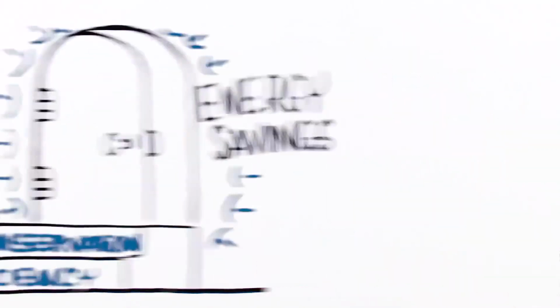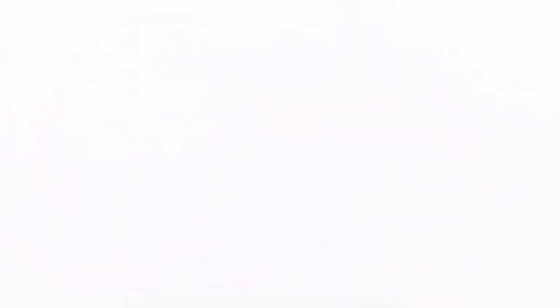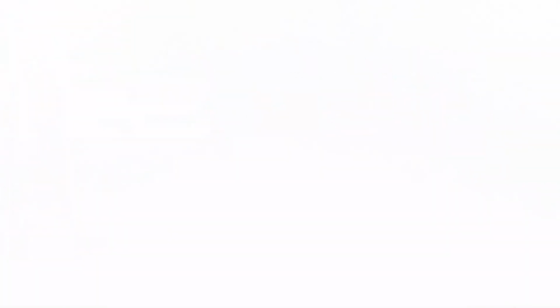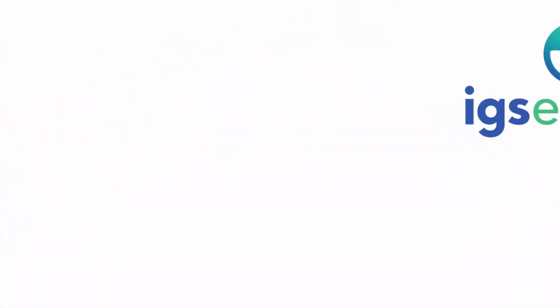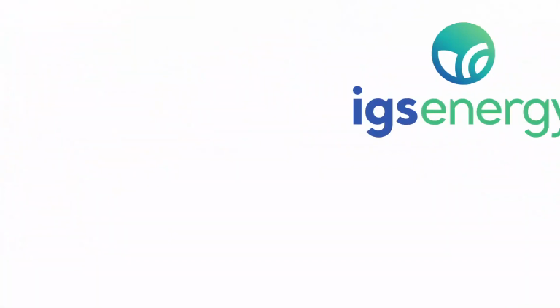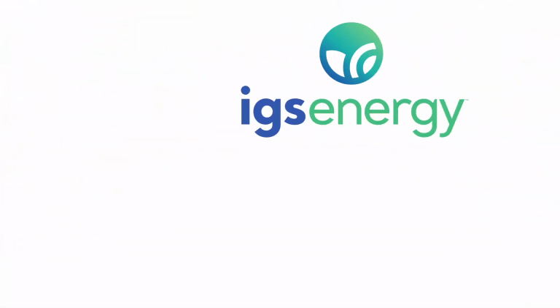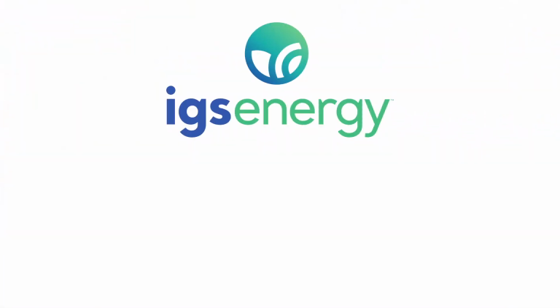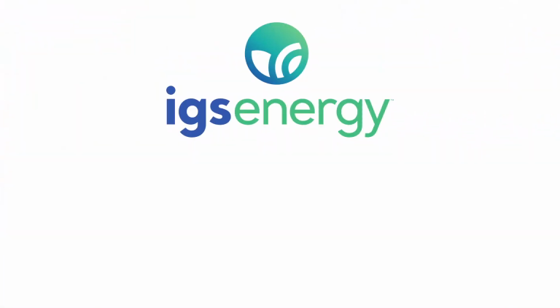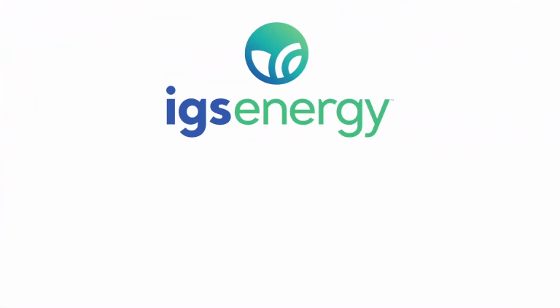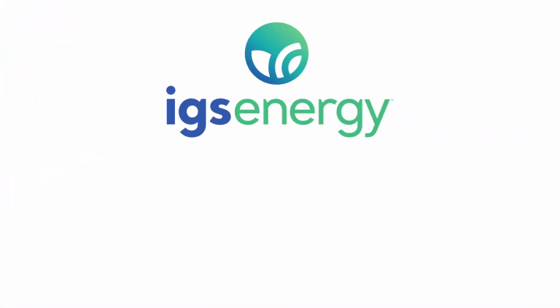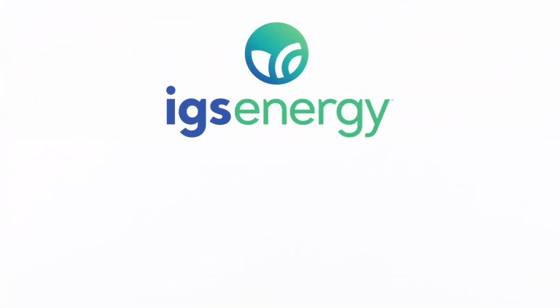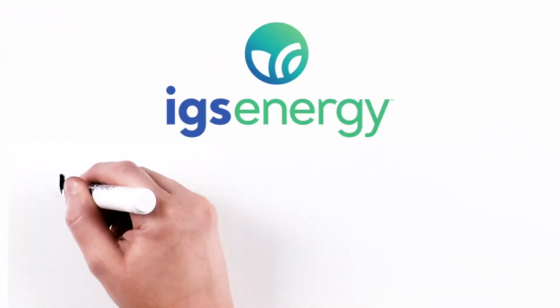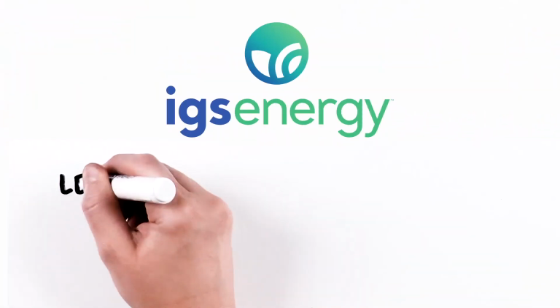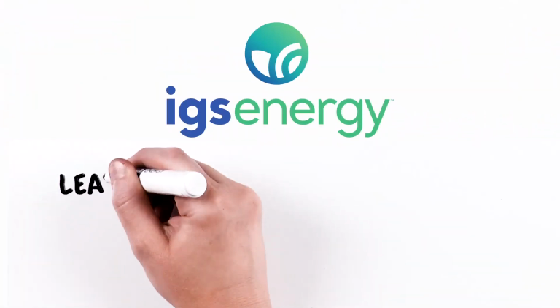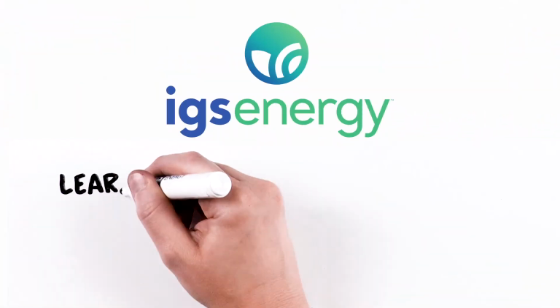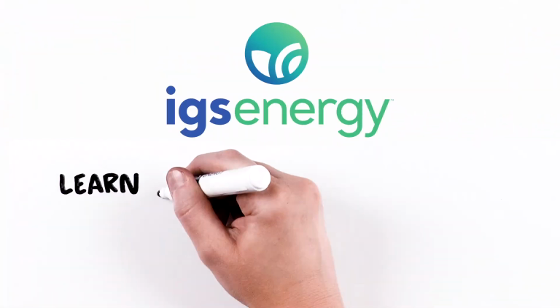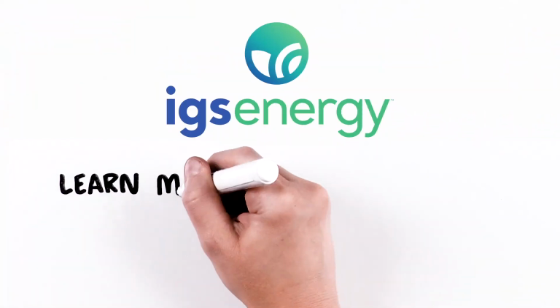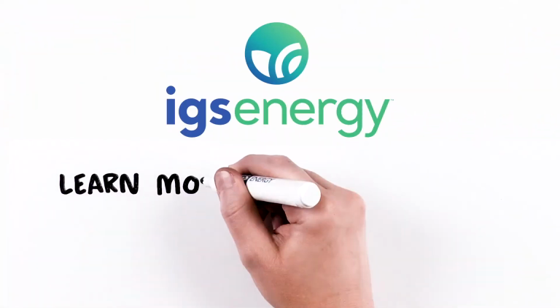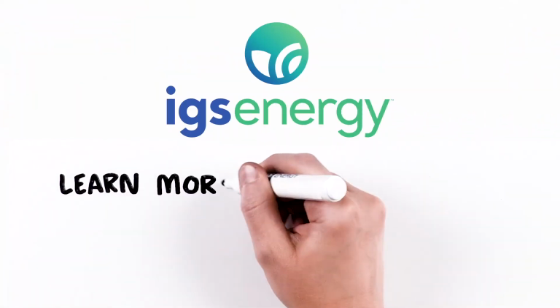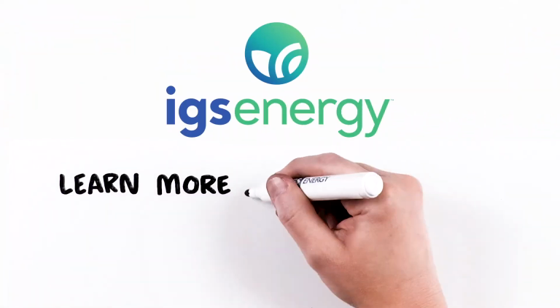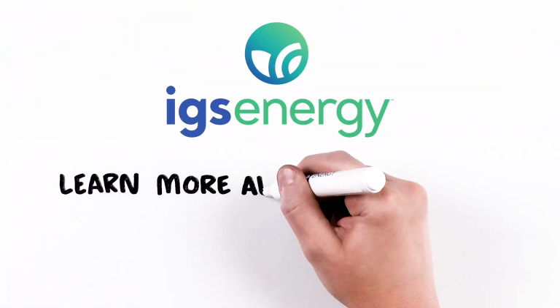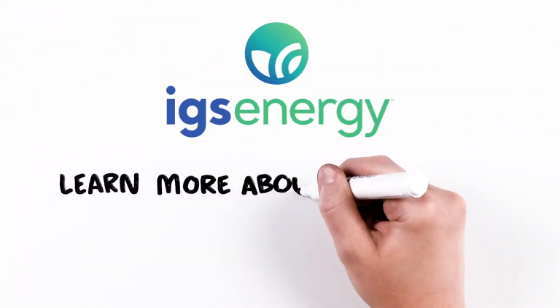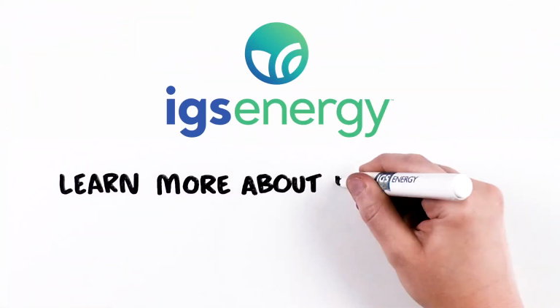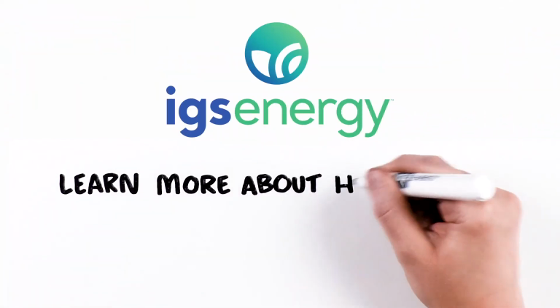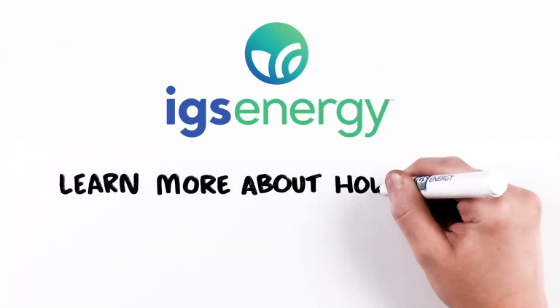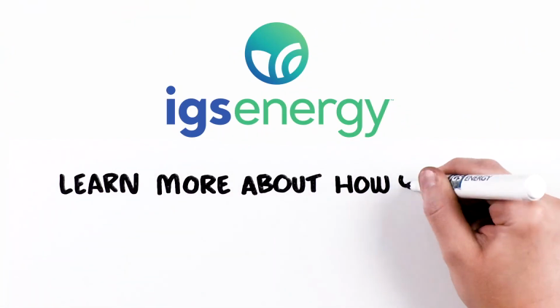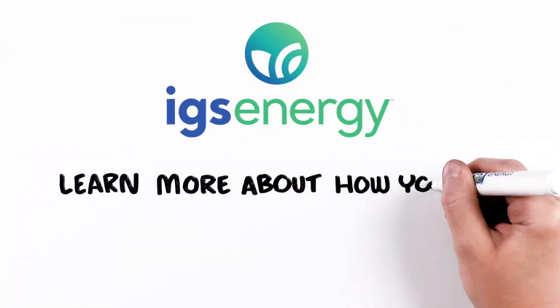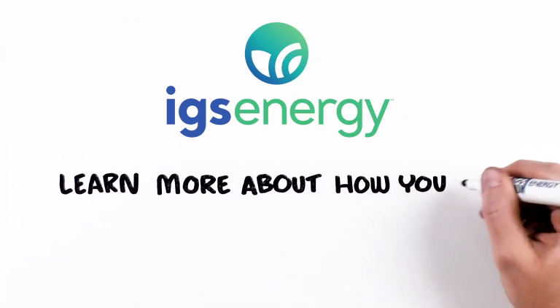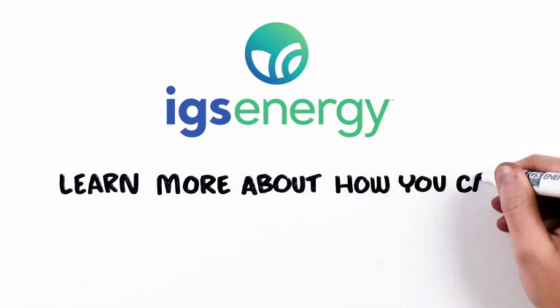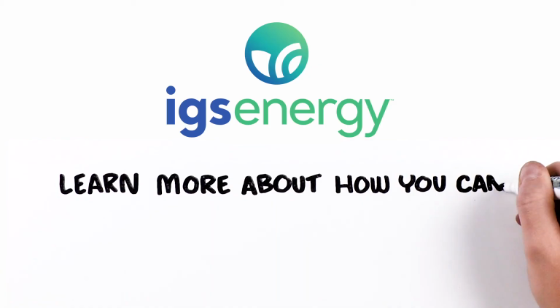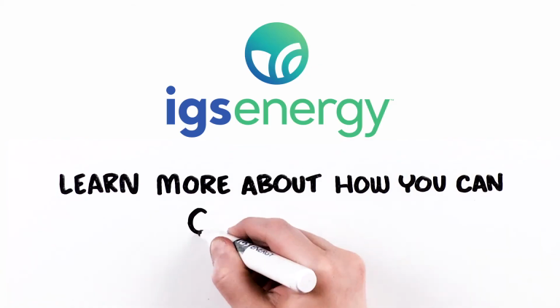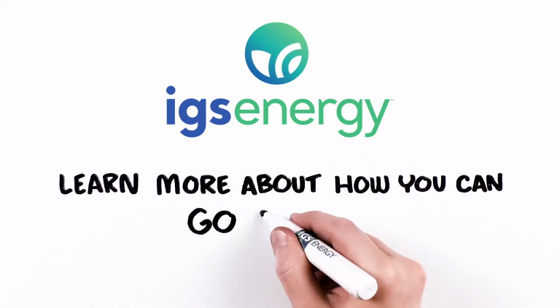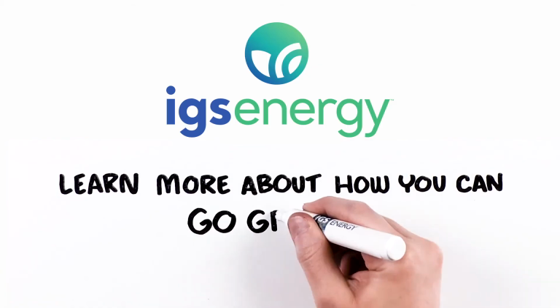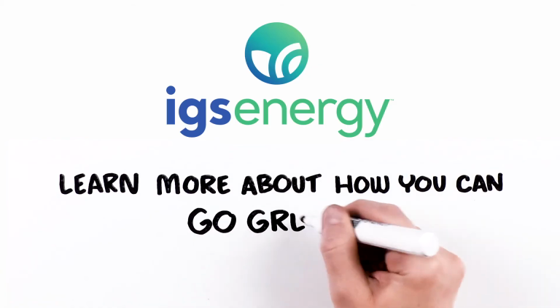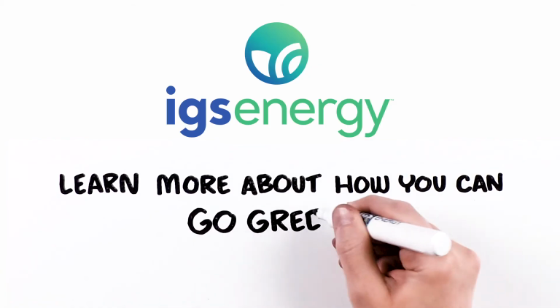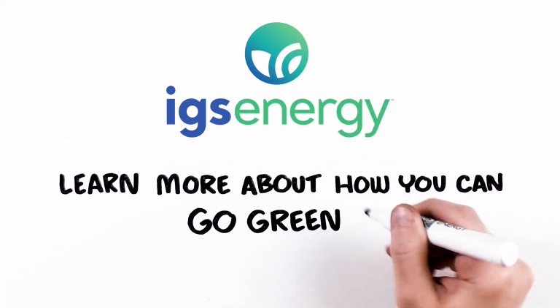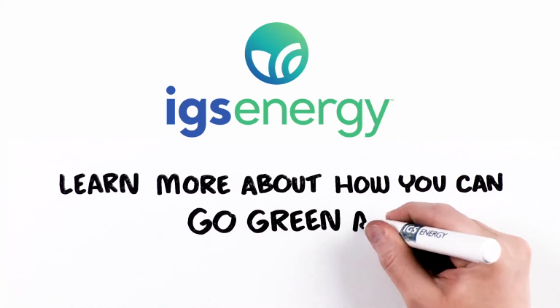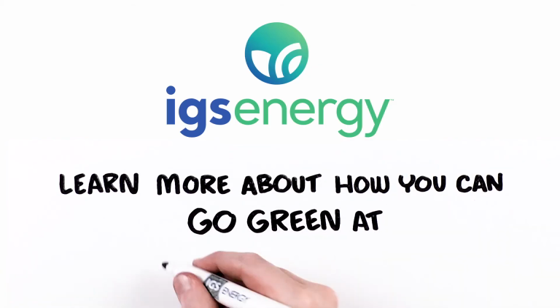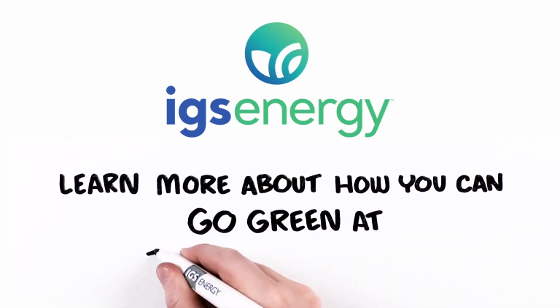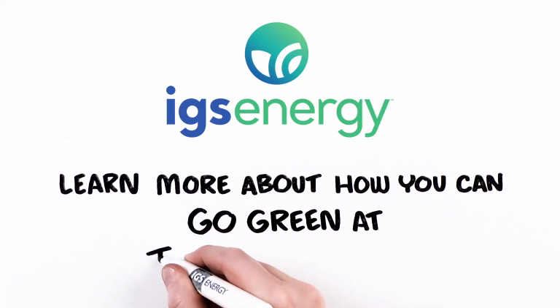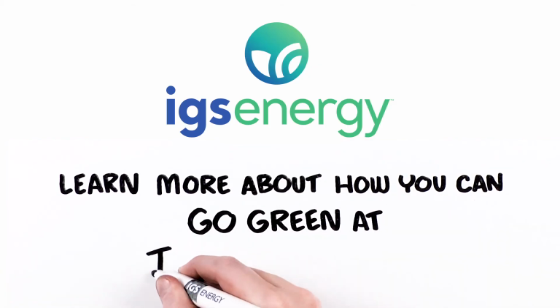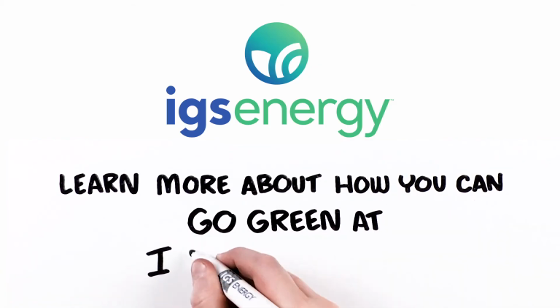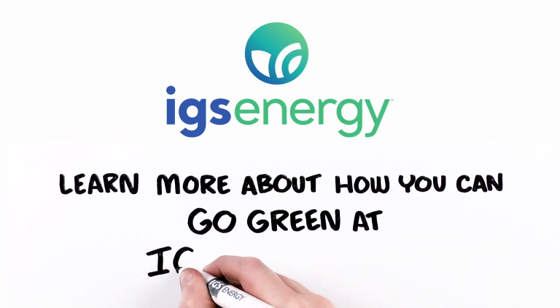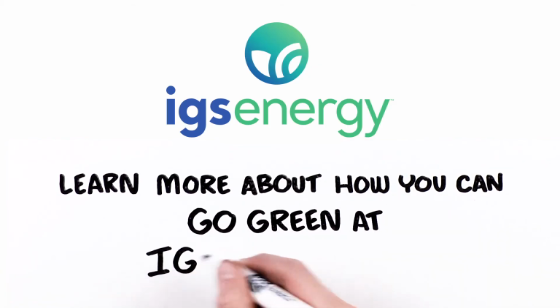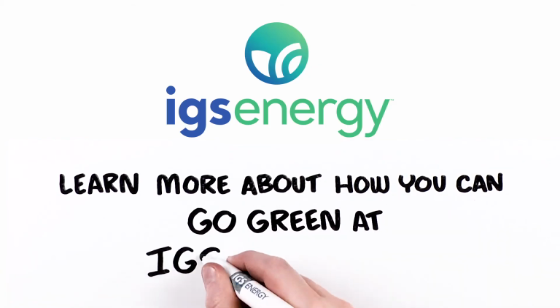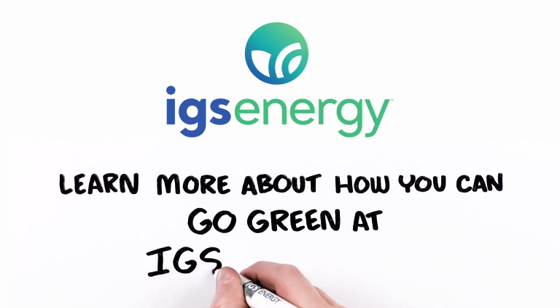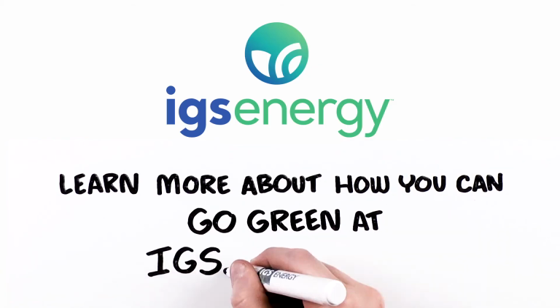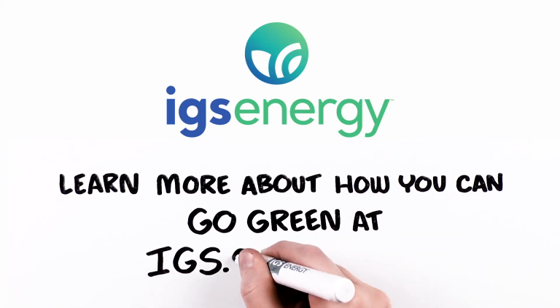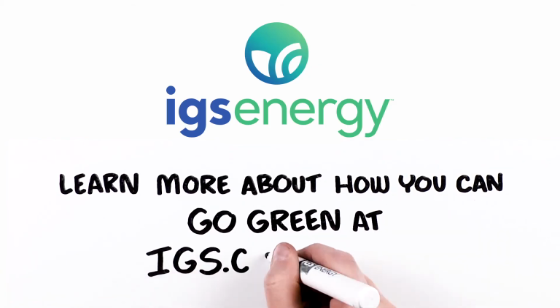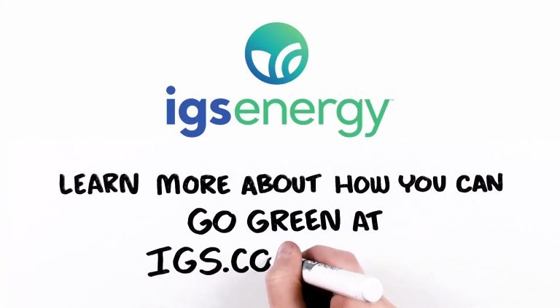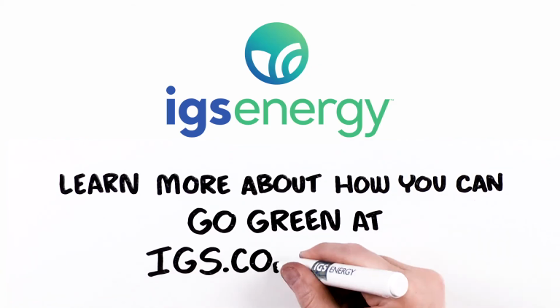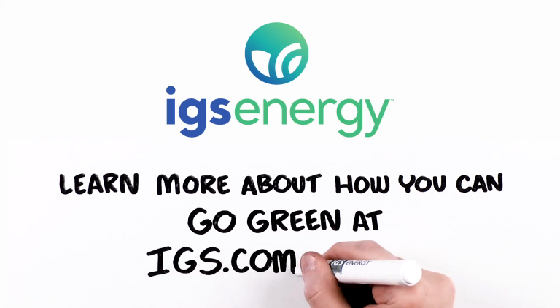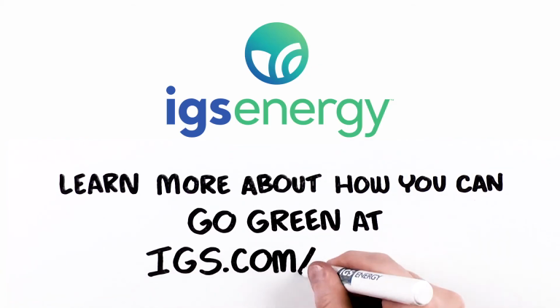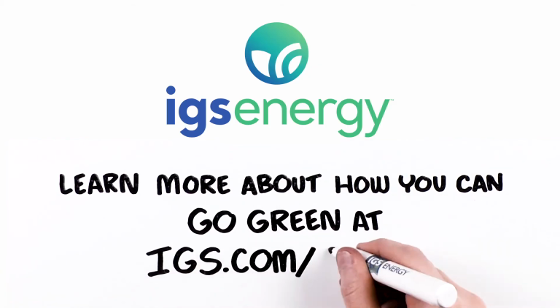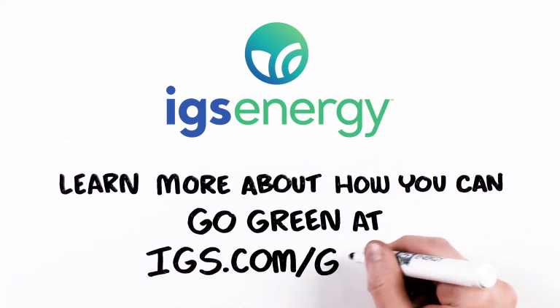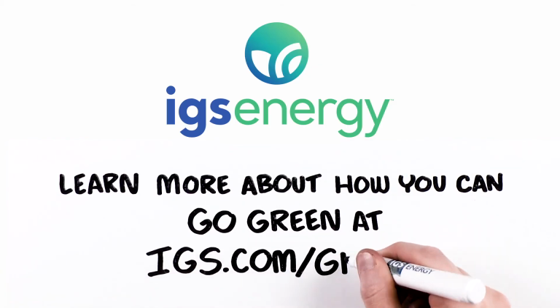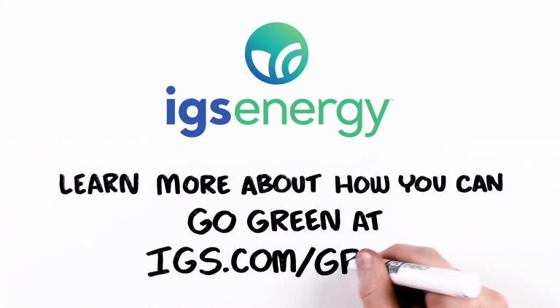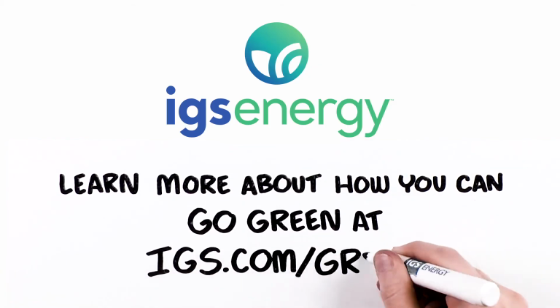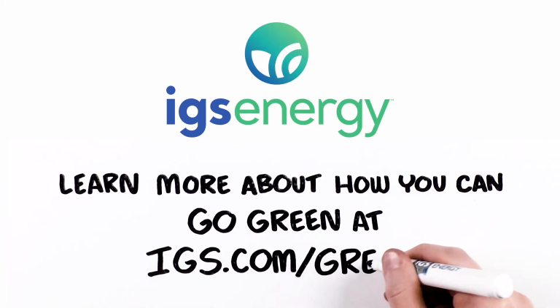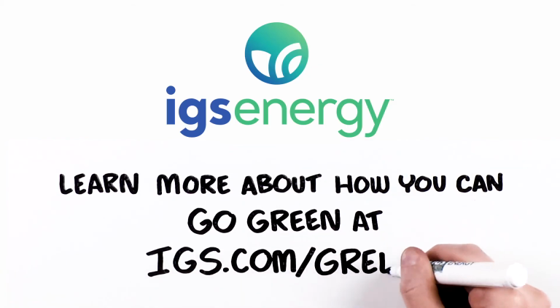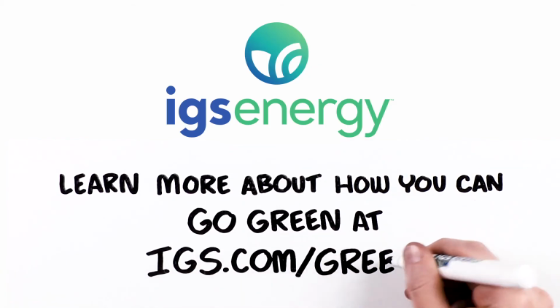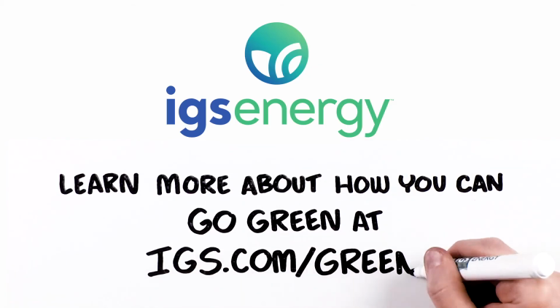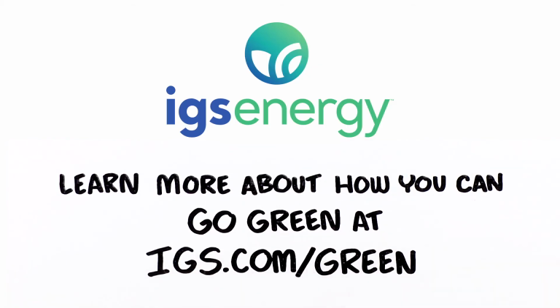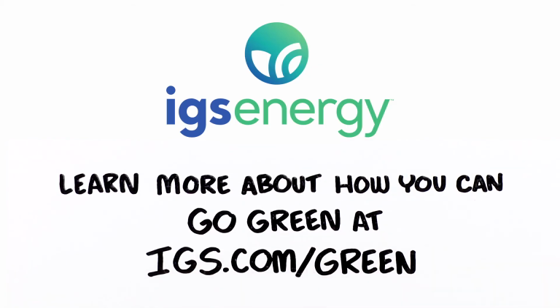For more bright ideas, and to learn more about how you can go green, visit igs.com/green.